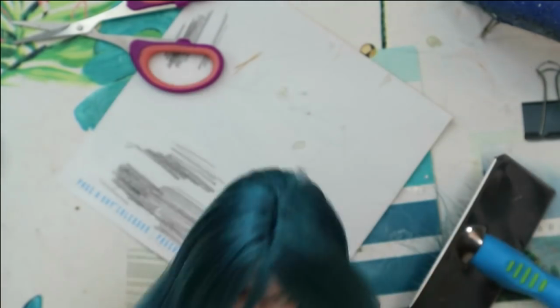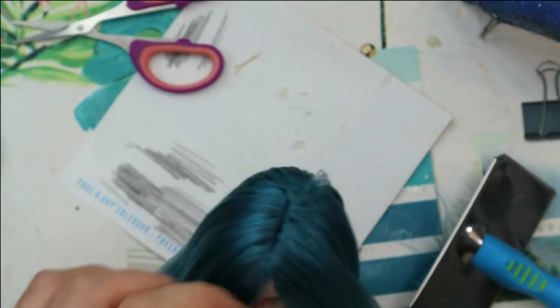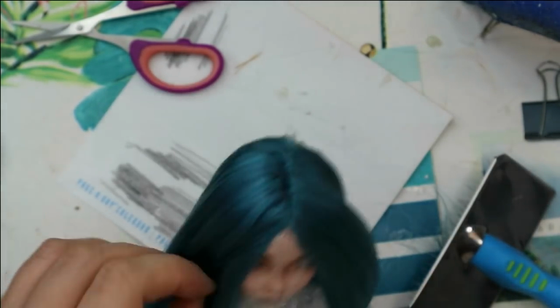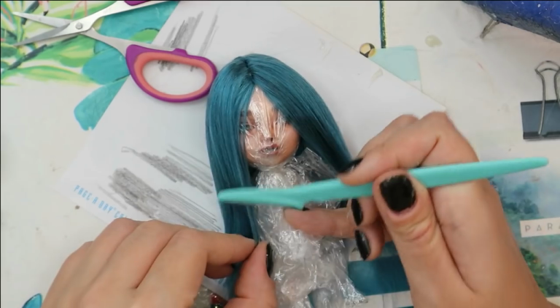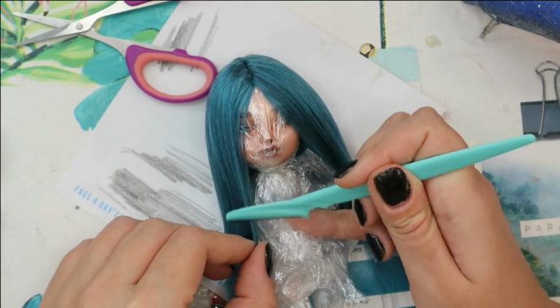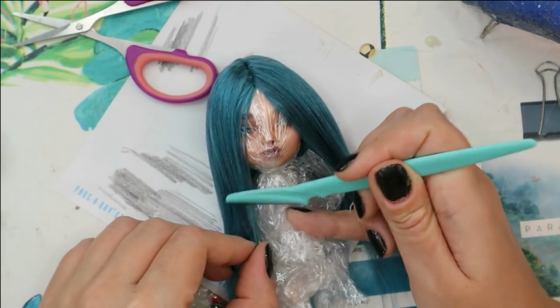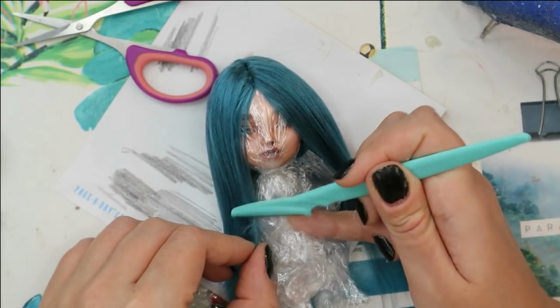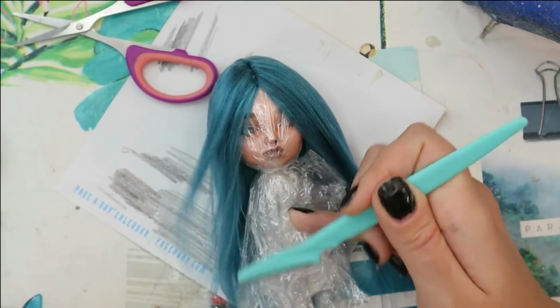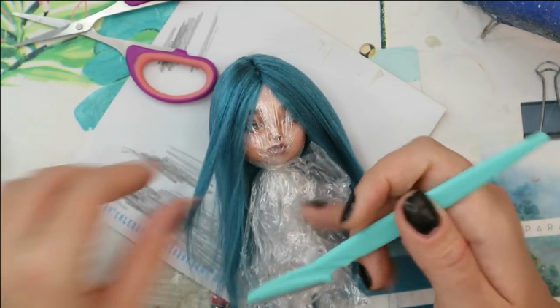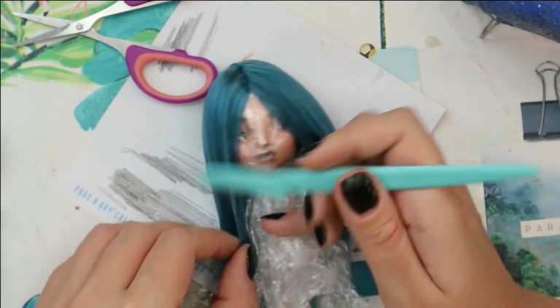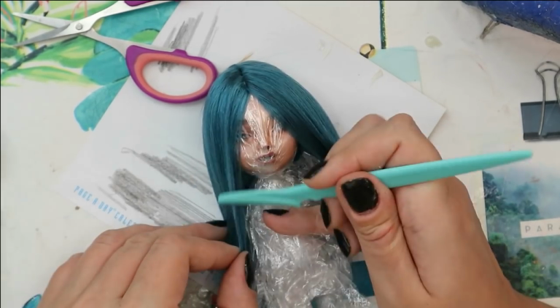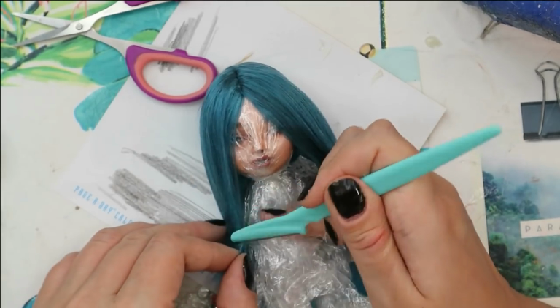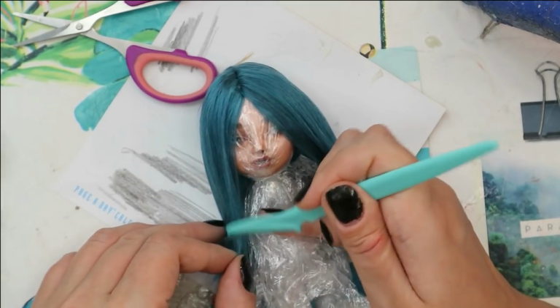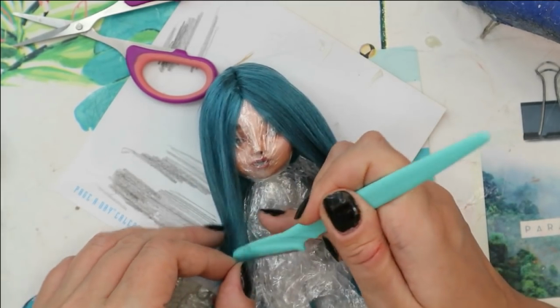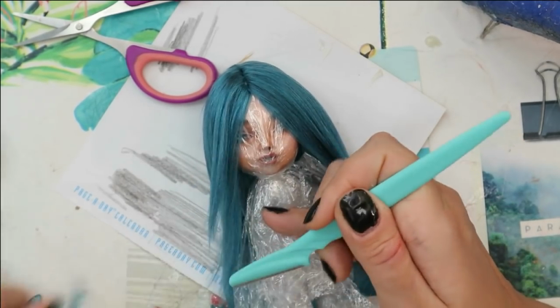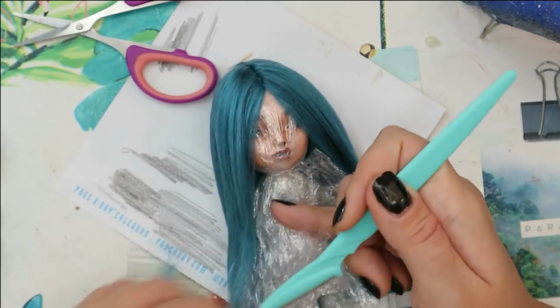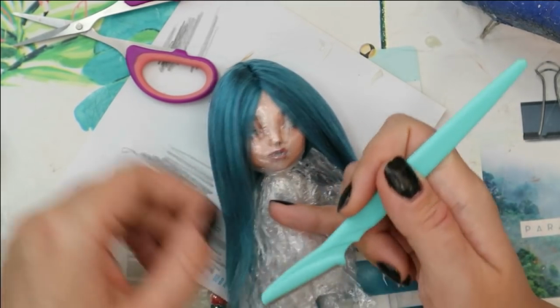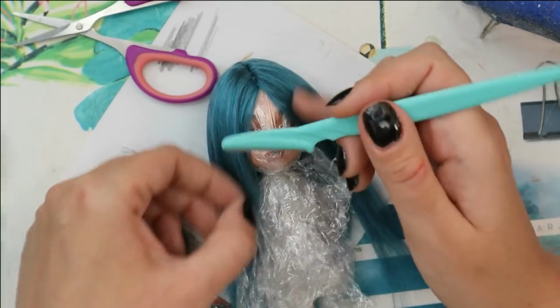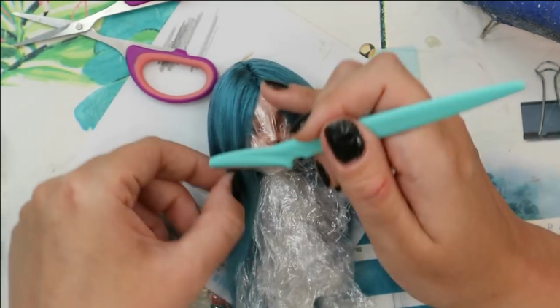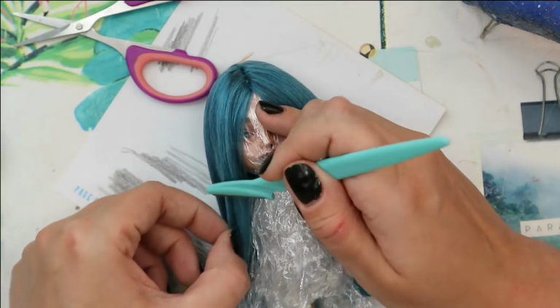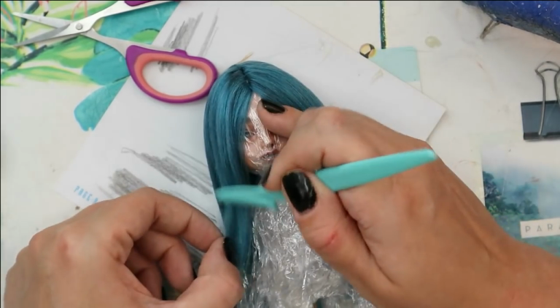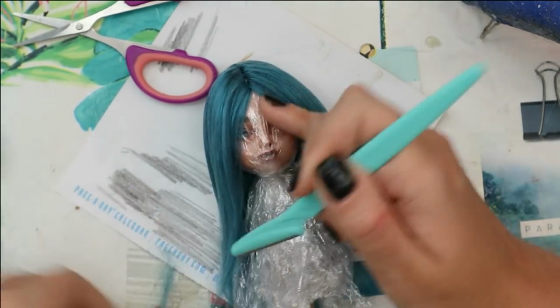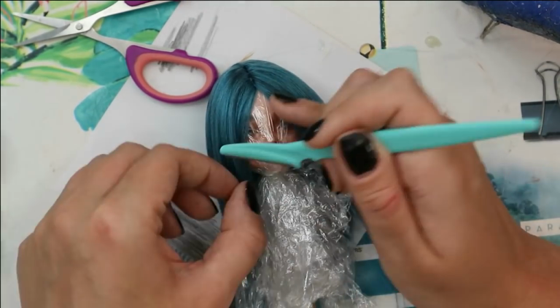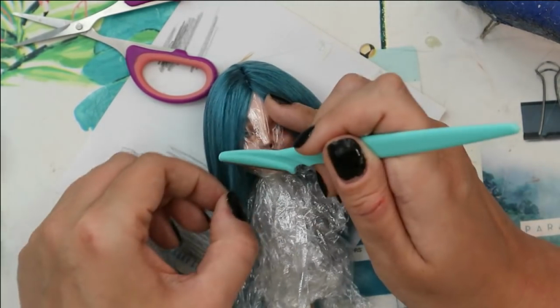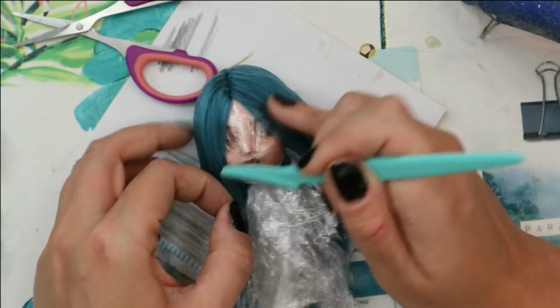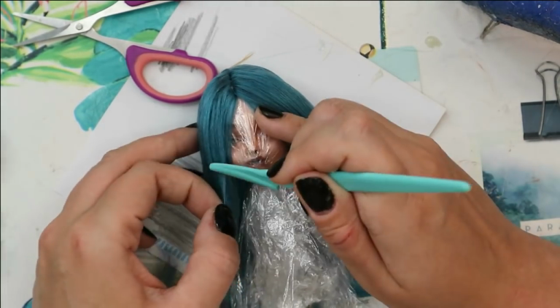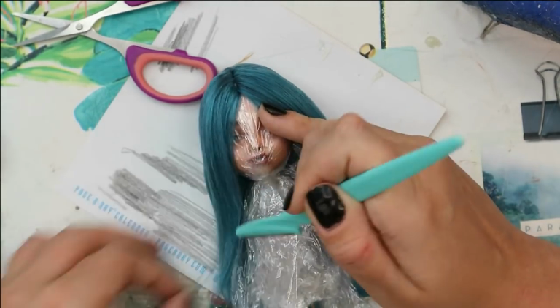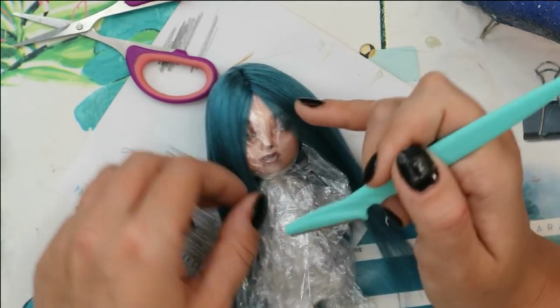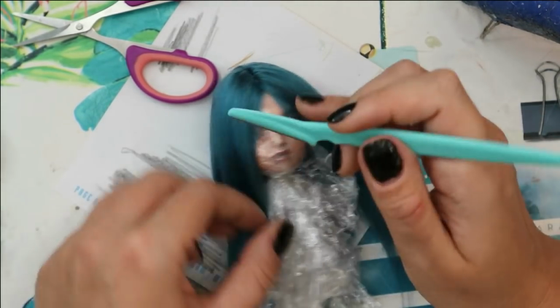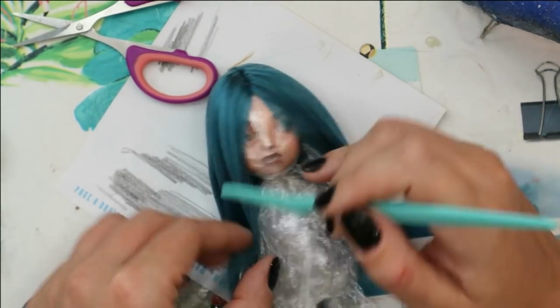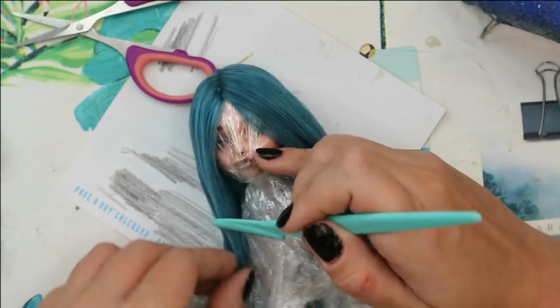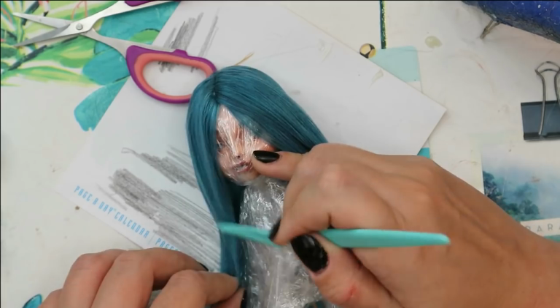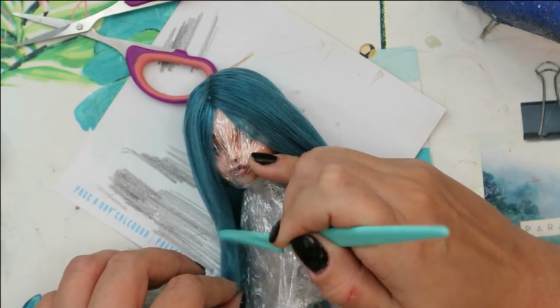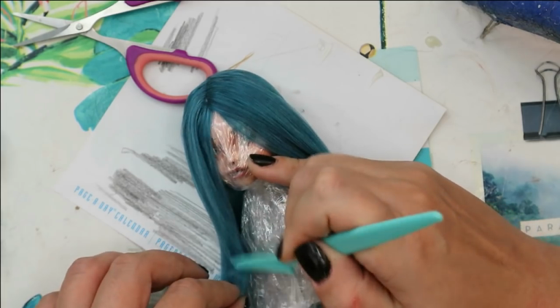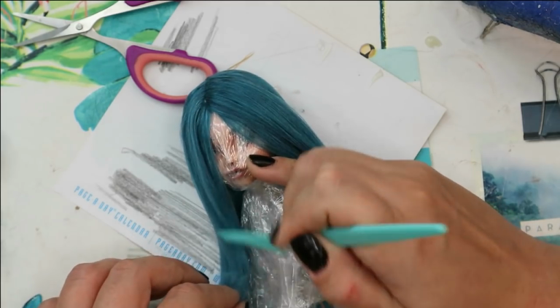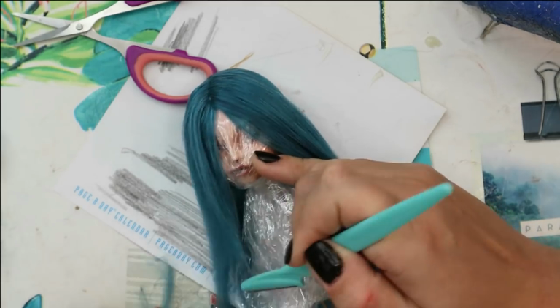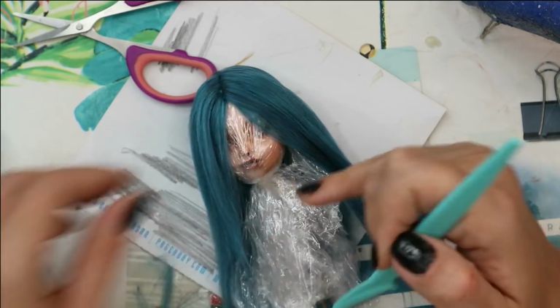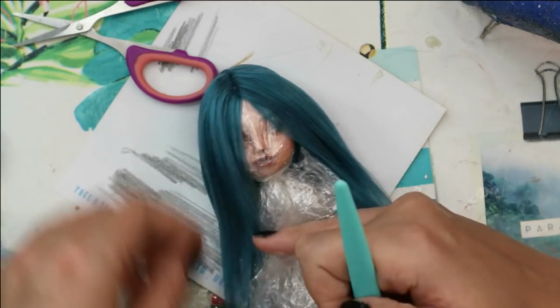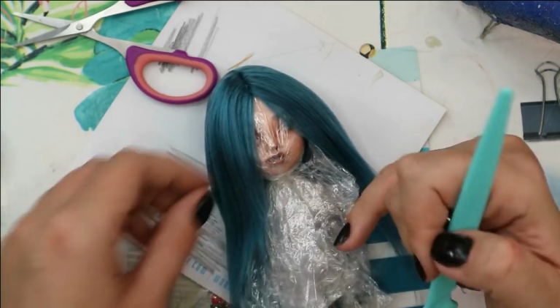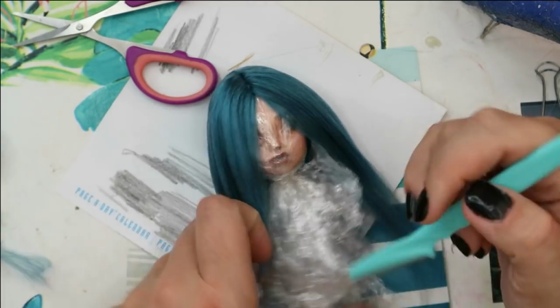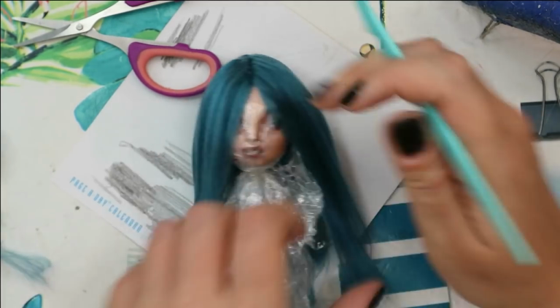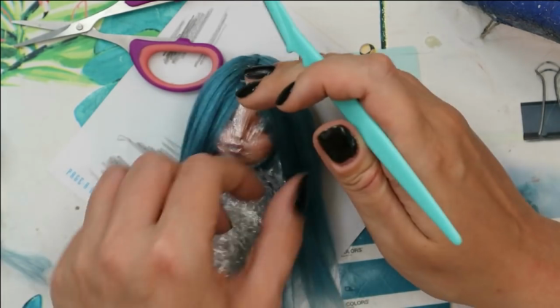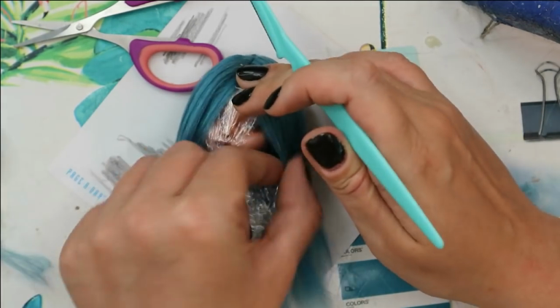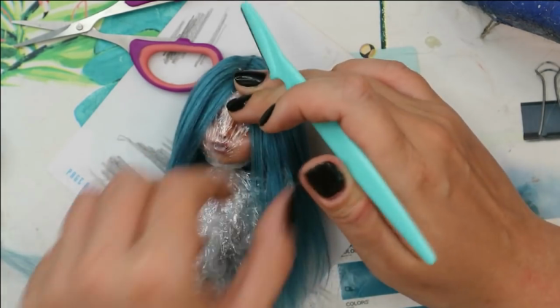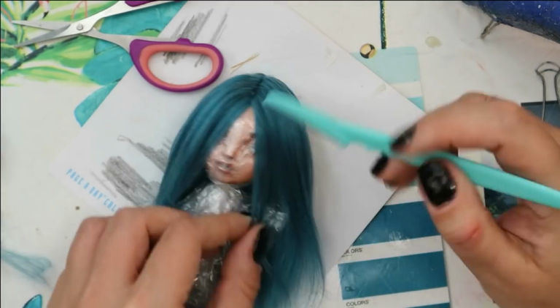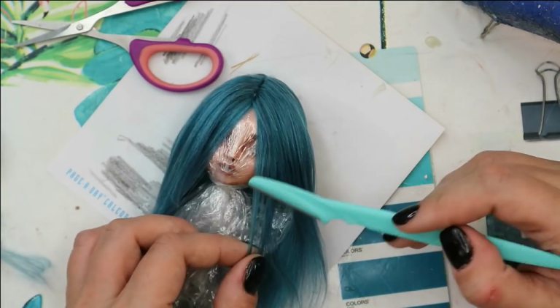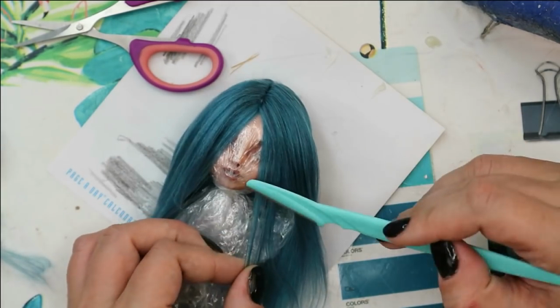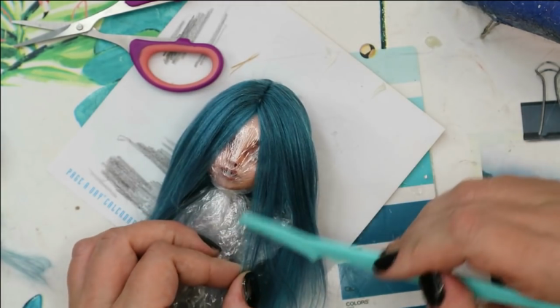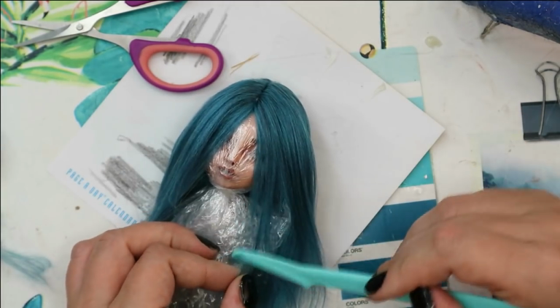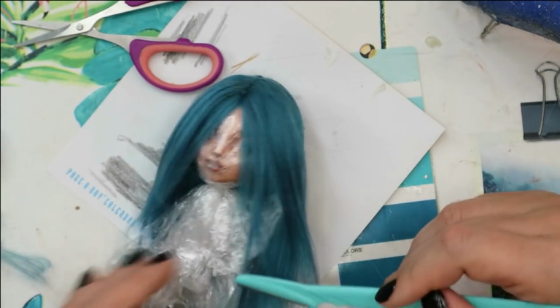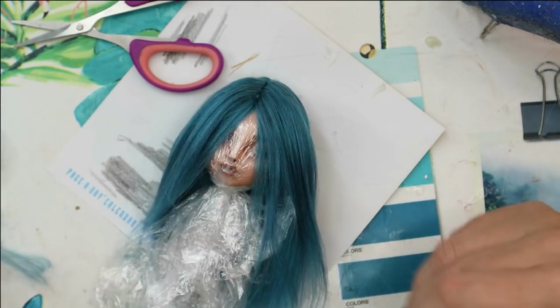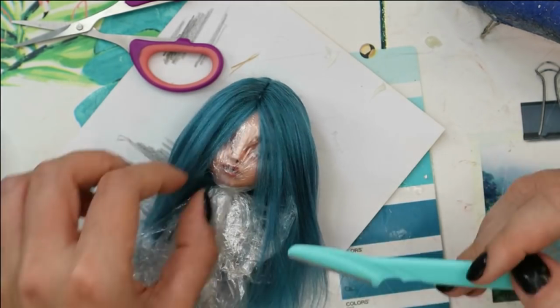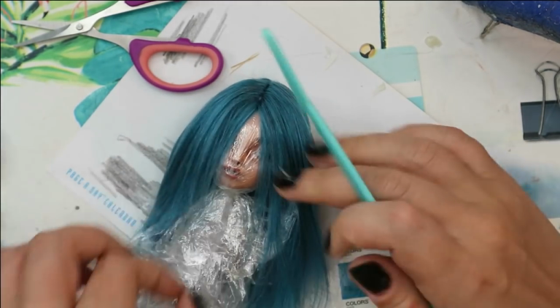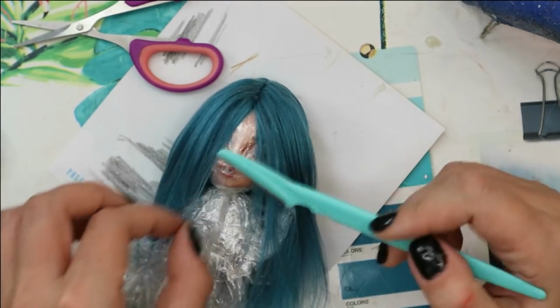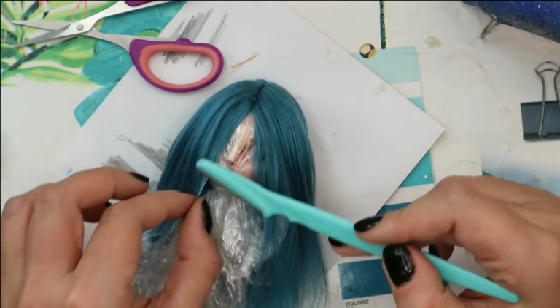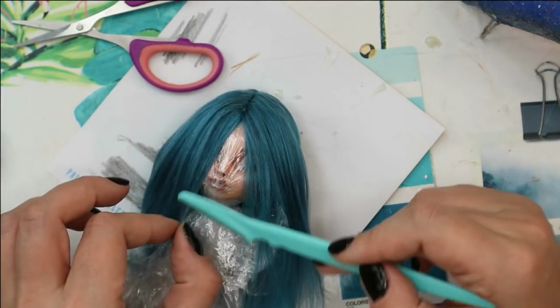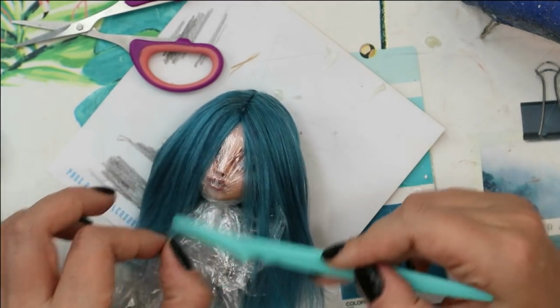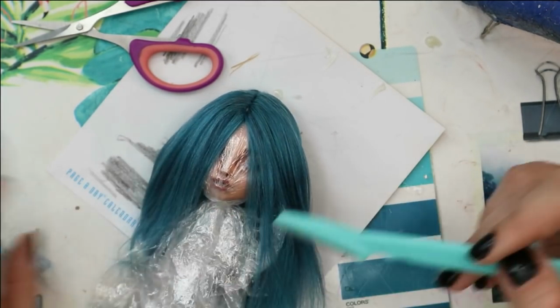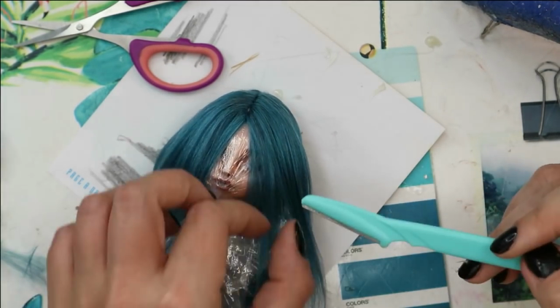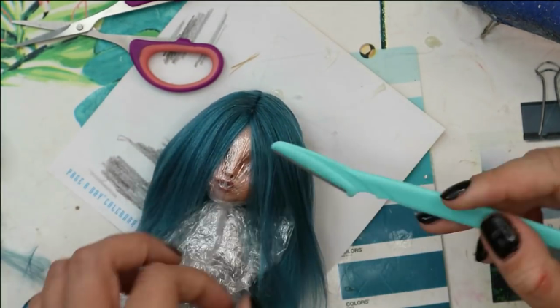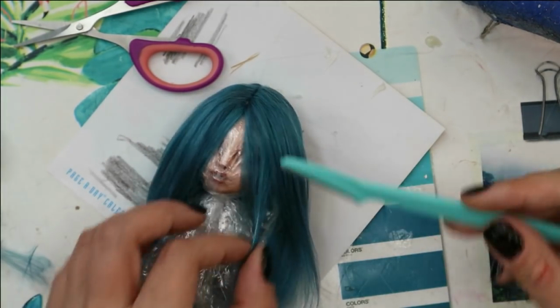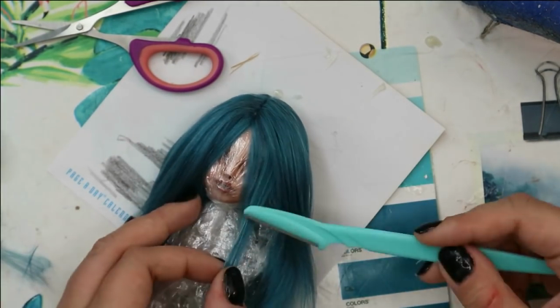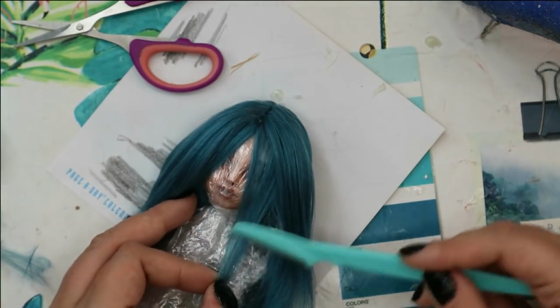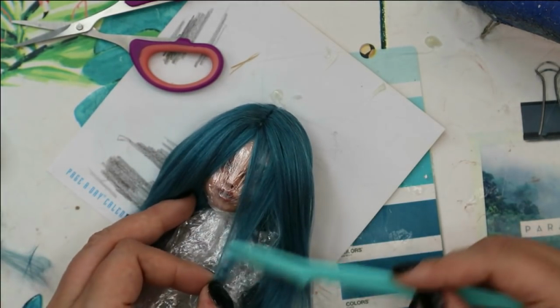Now I'm going to cut her hair a little bit using this eyebrow razor — it's just ideal for working with yarn hair.